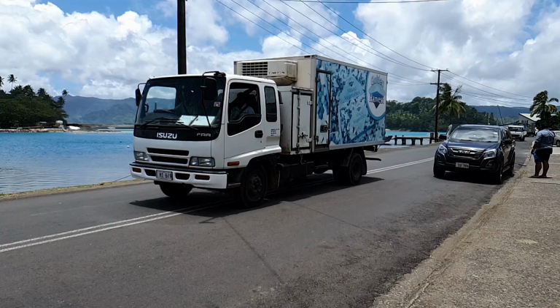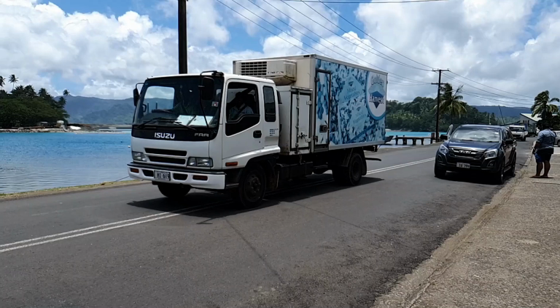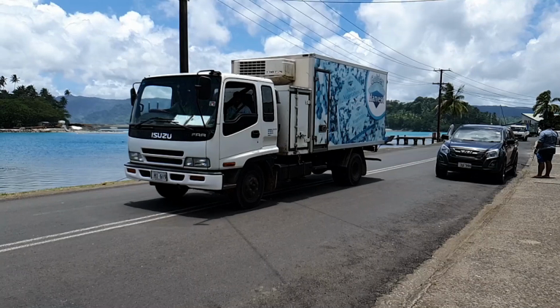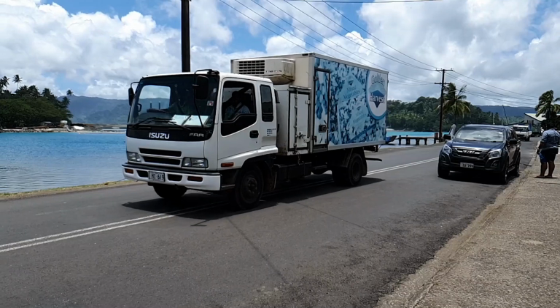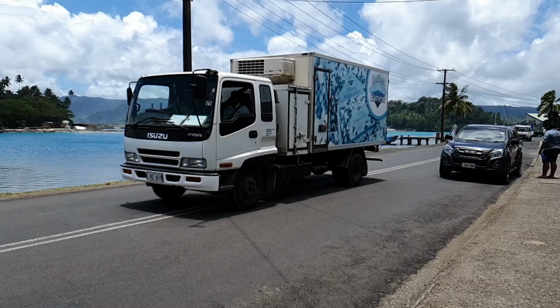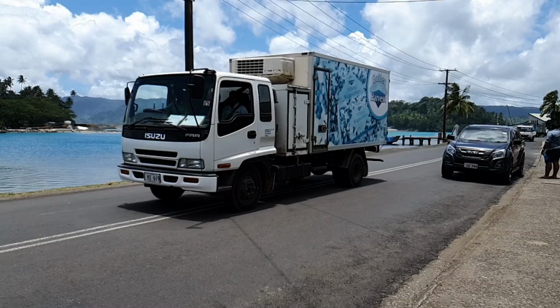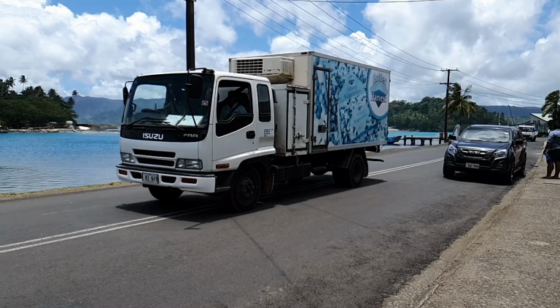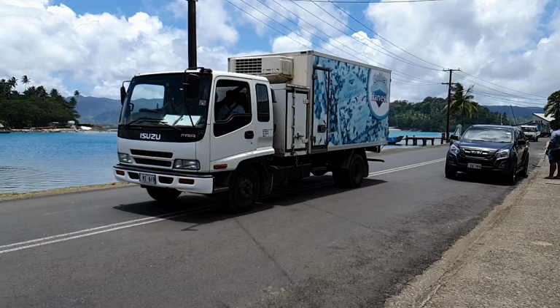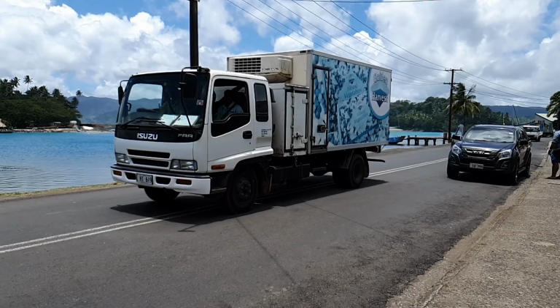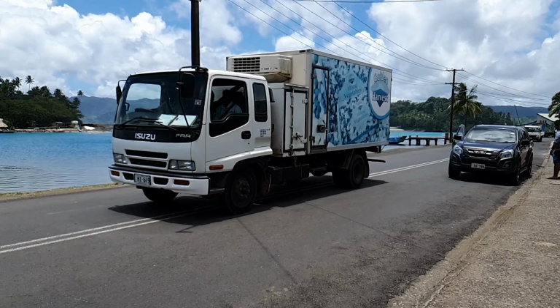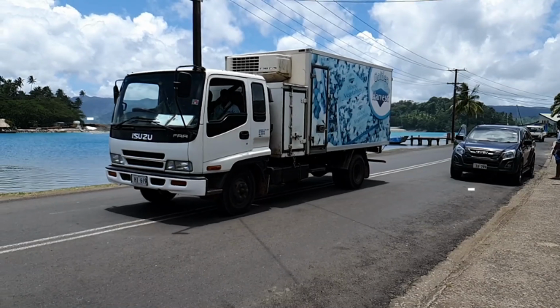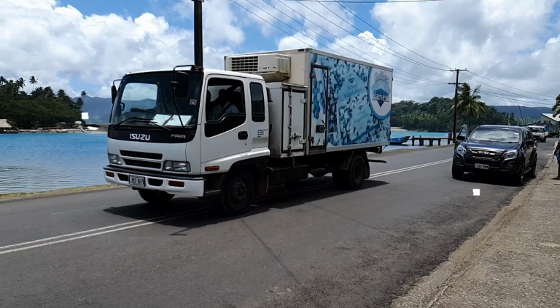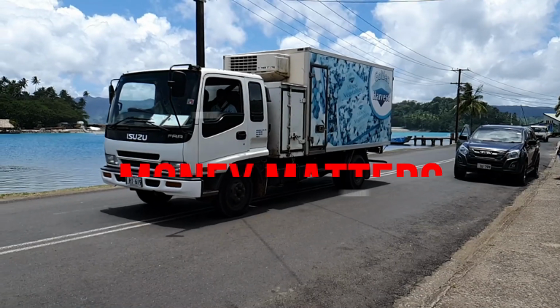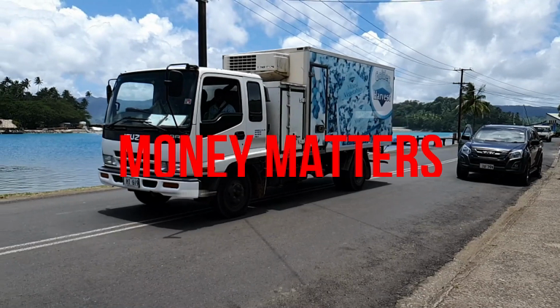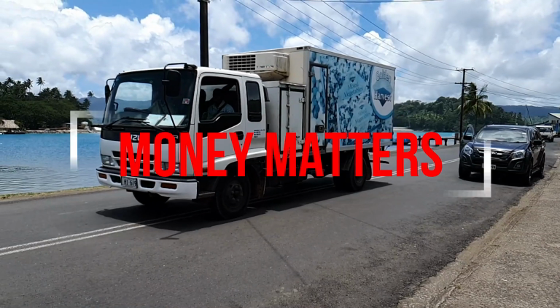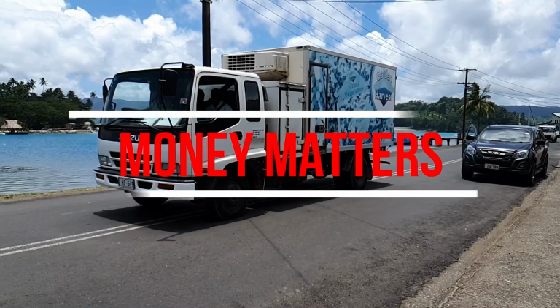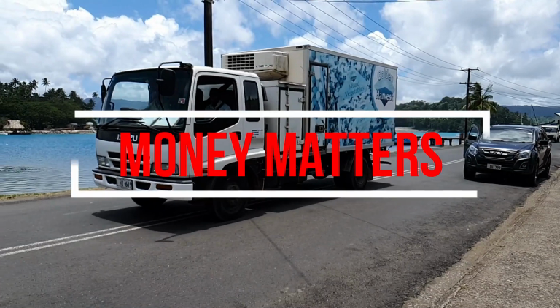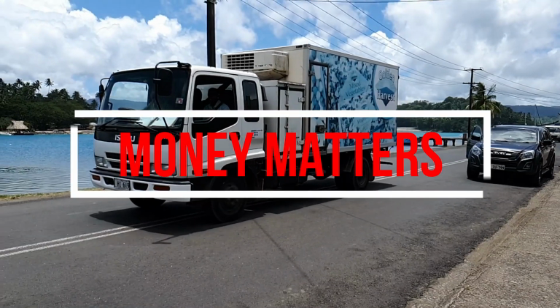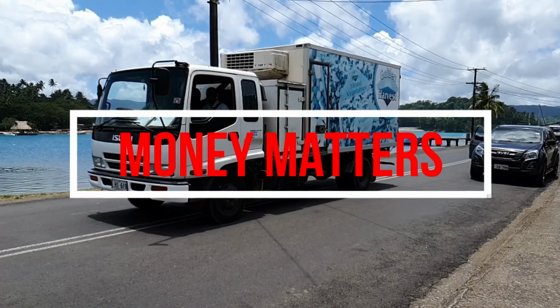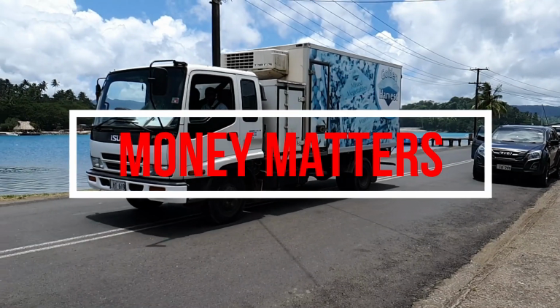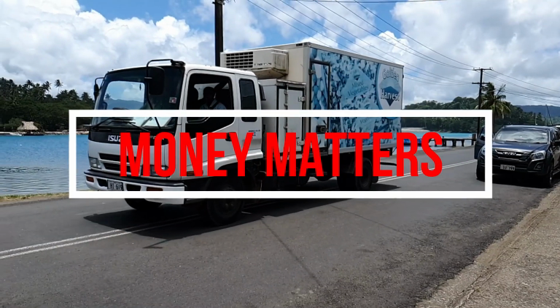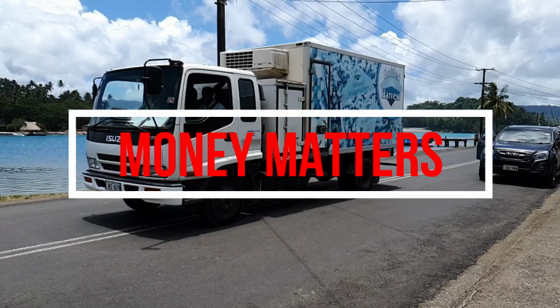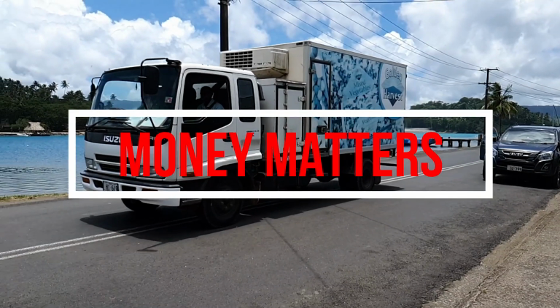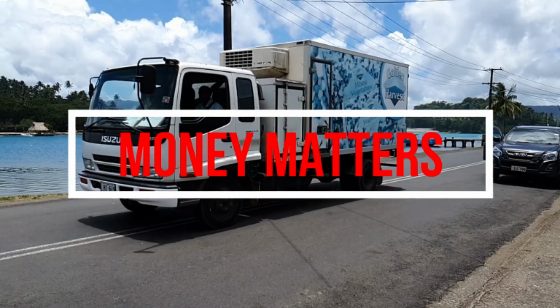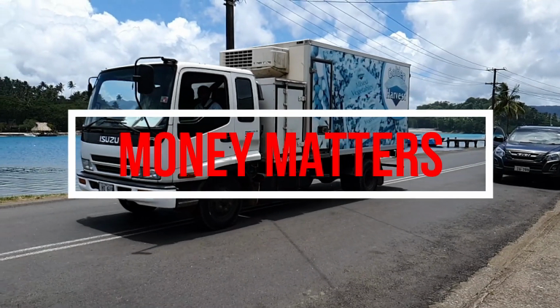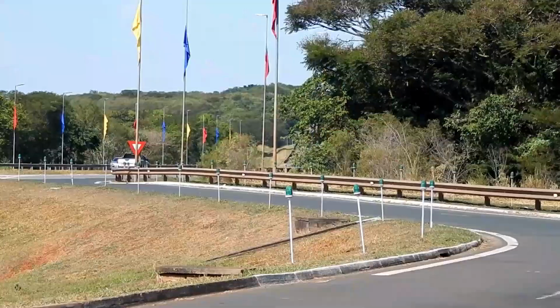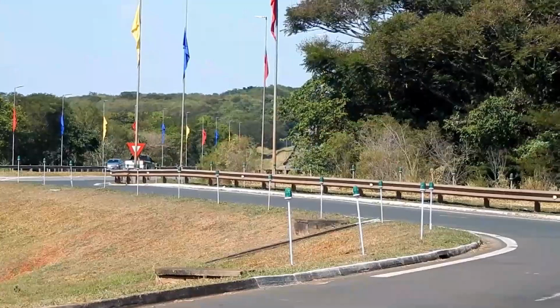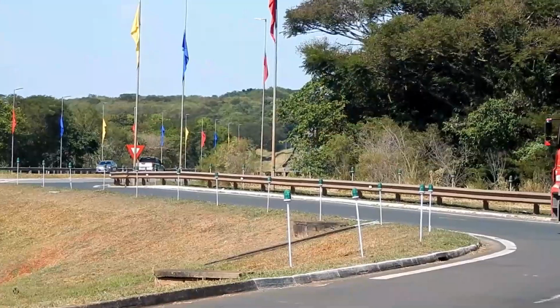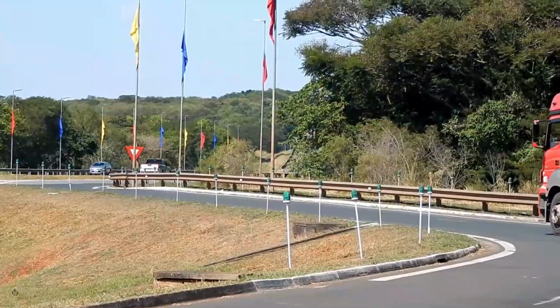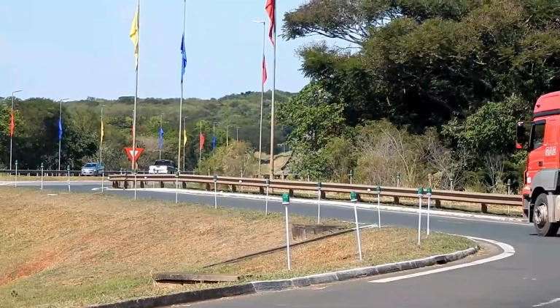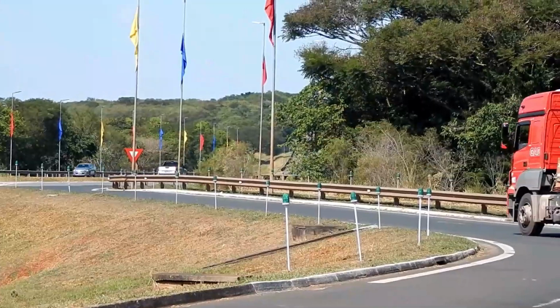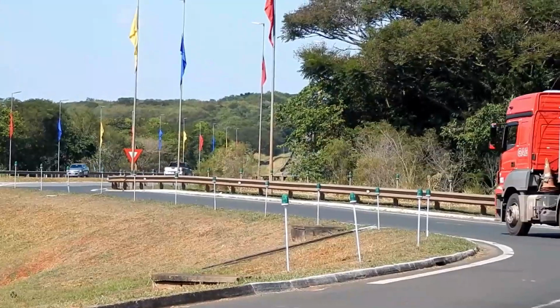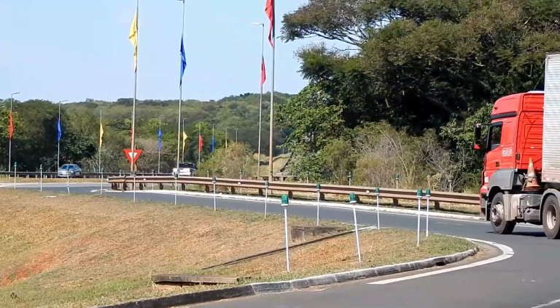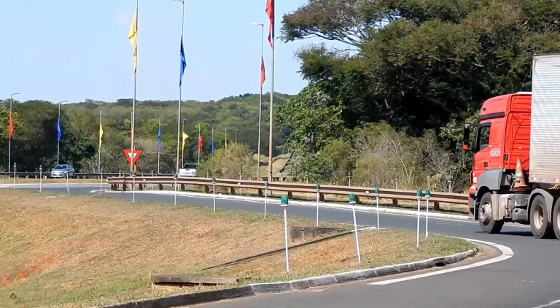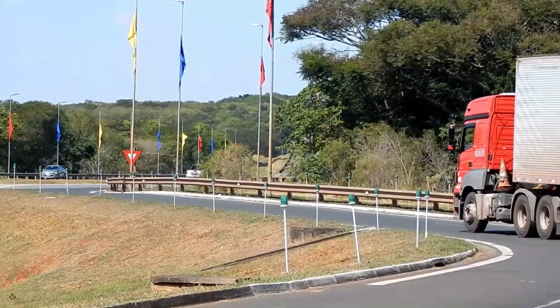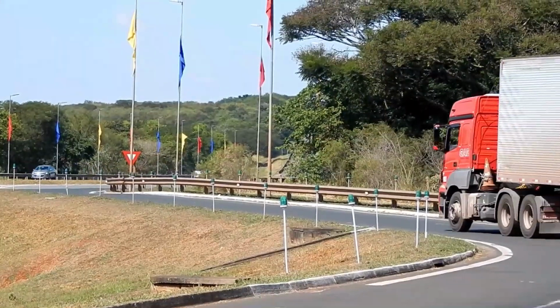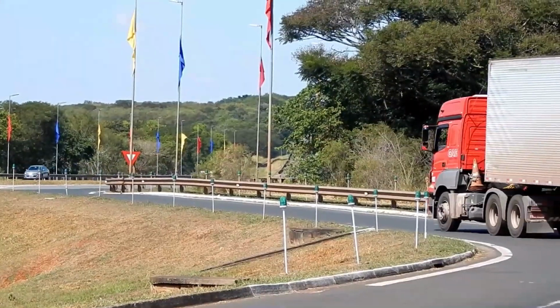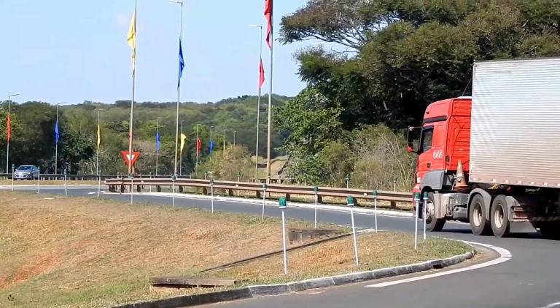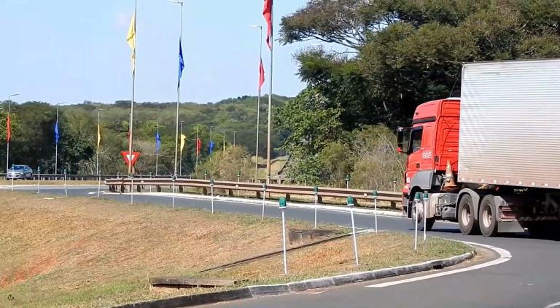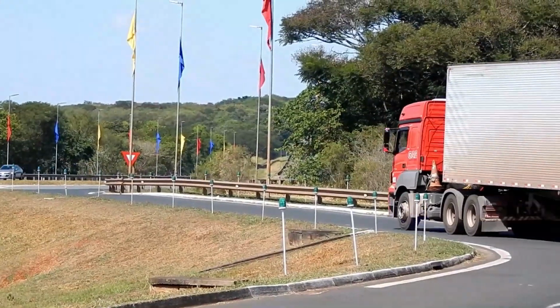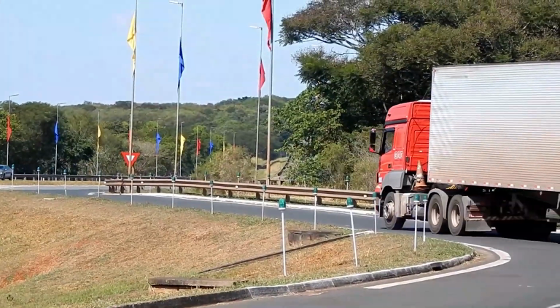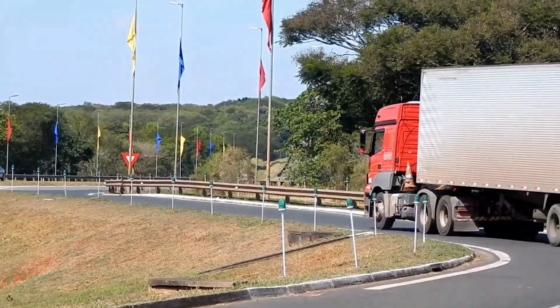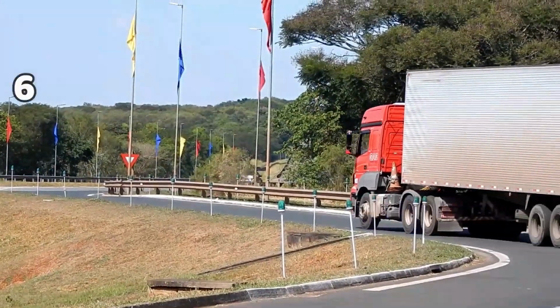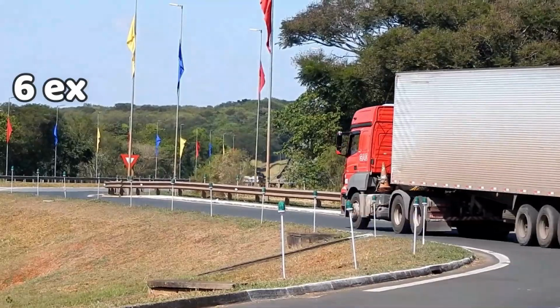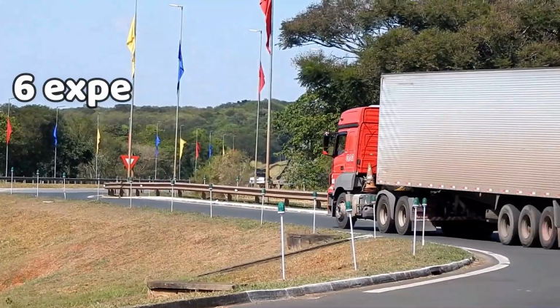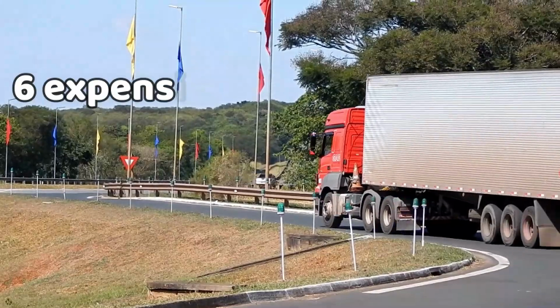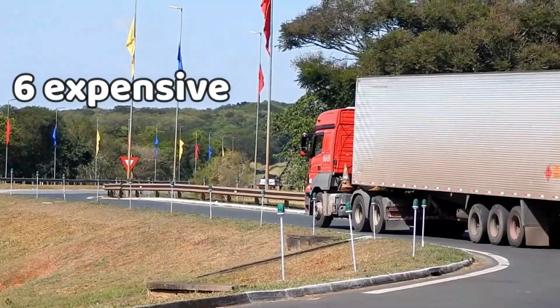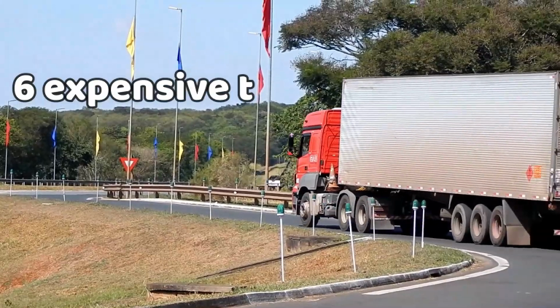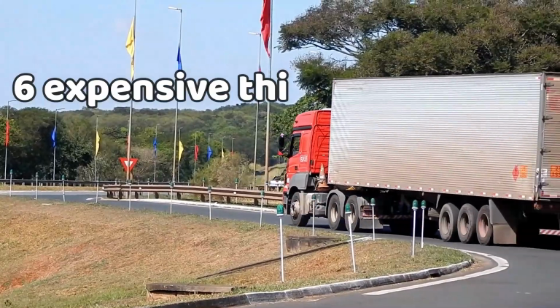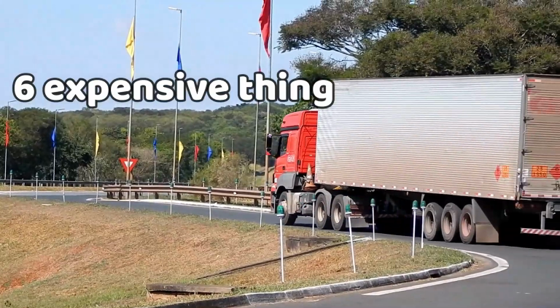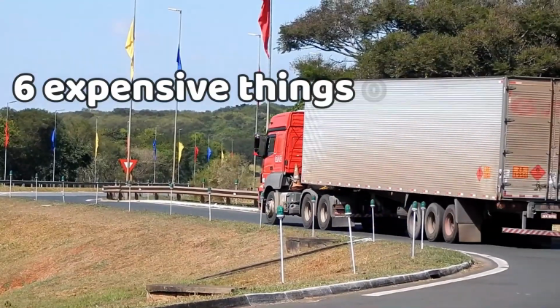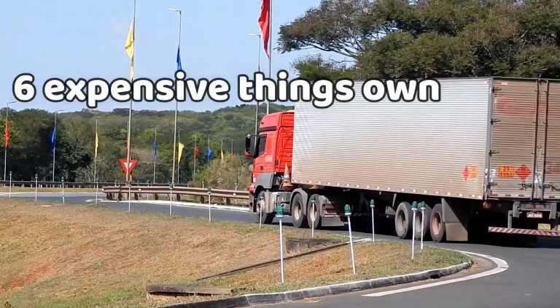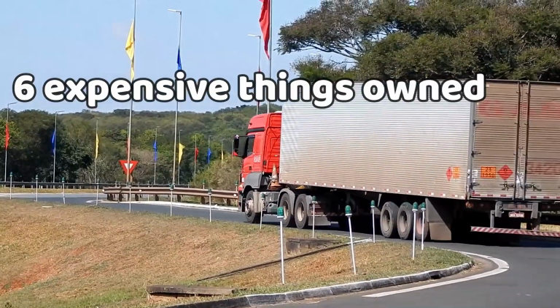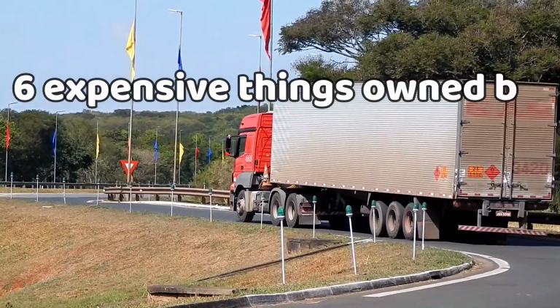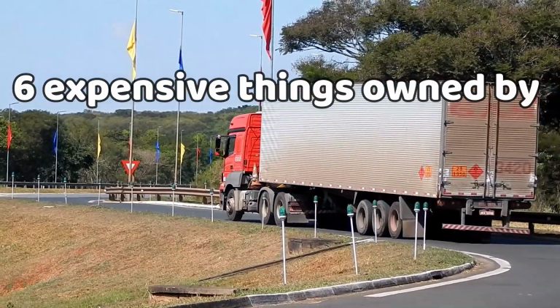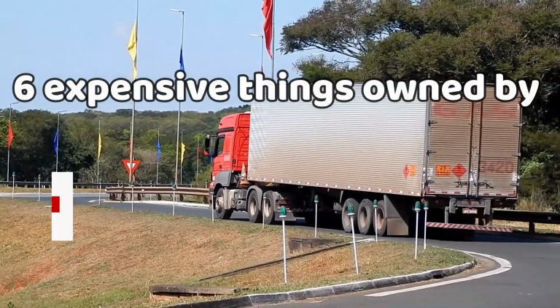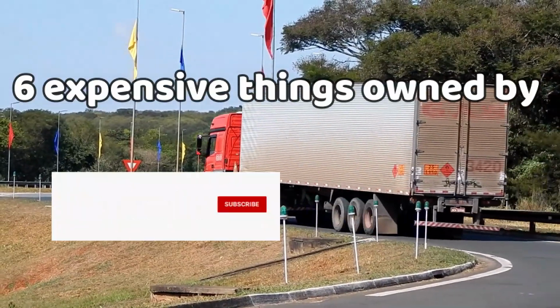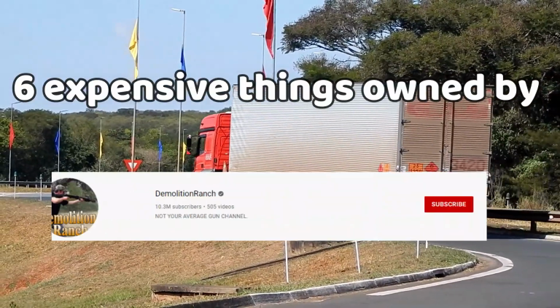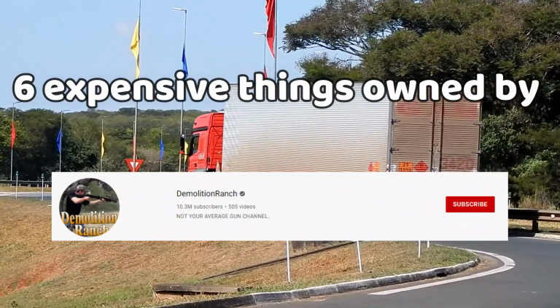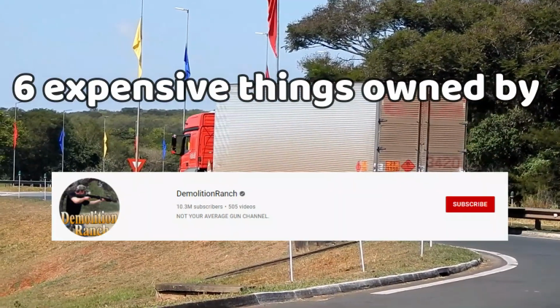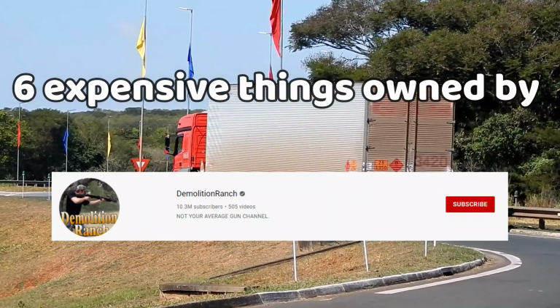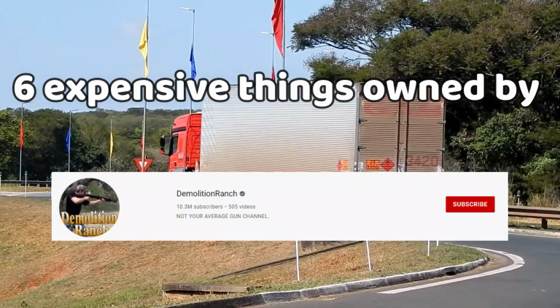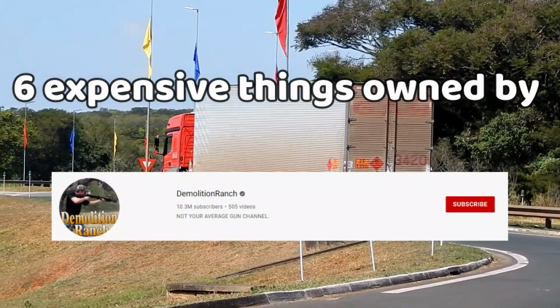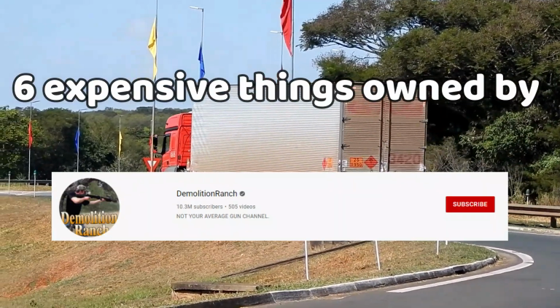Hey guys and welcome back to Money Matters. I'm Nathan and in today's video we'll be looking at six expensive things owned by Demolition Ranch.